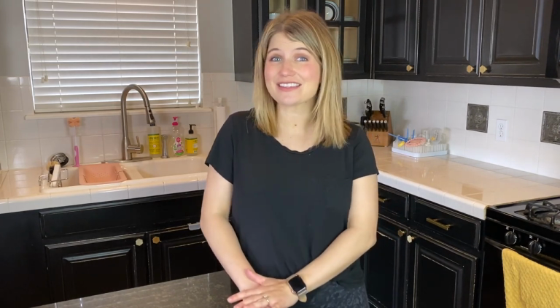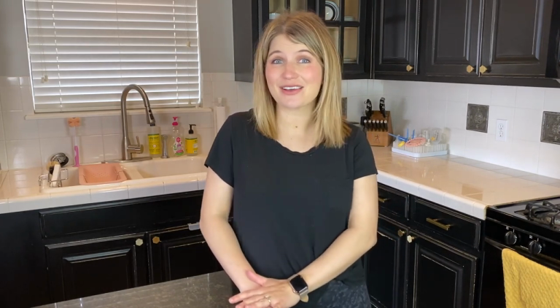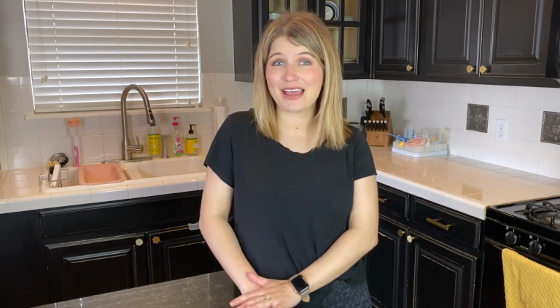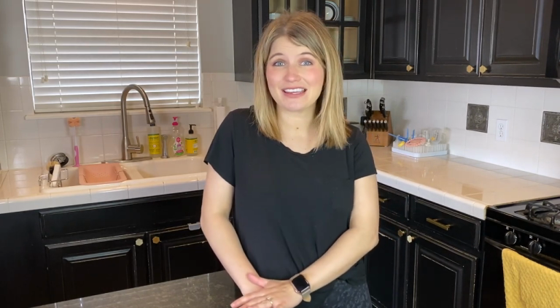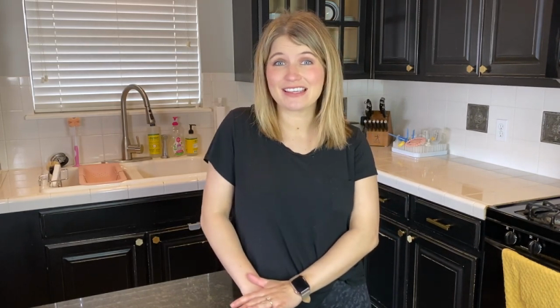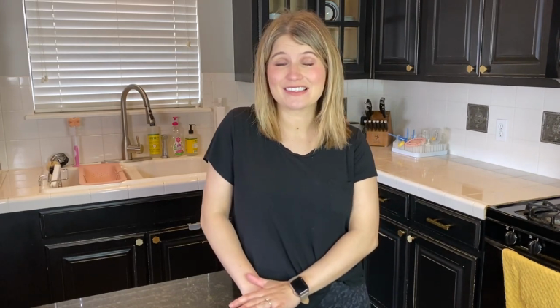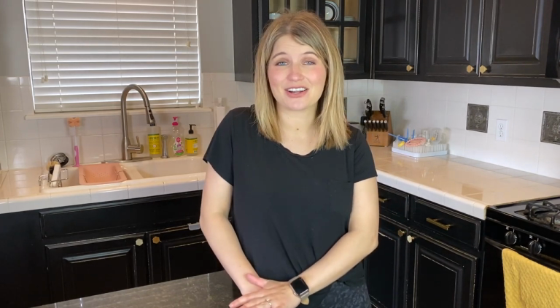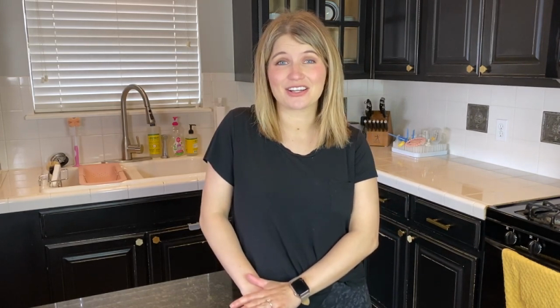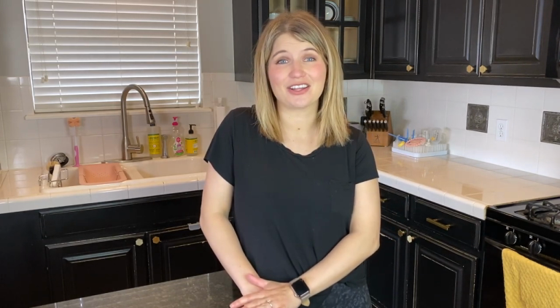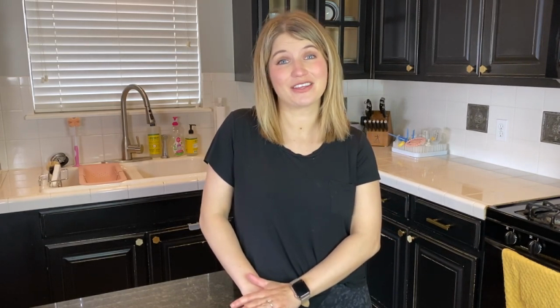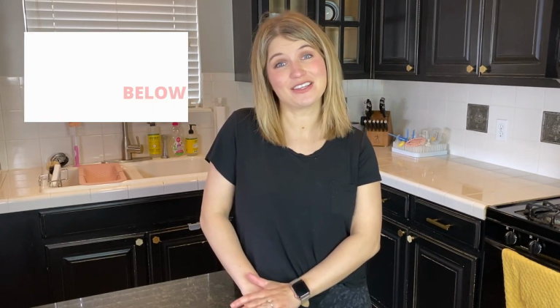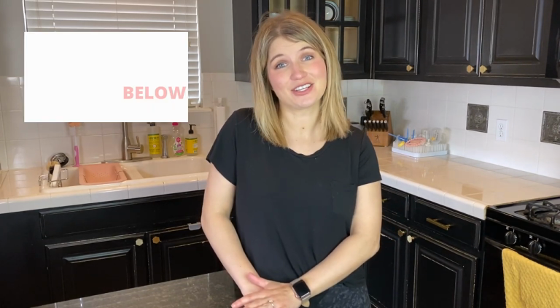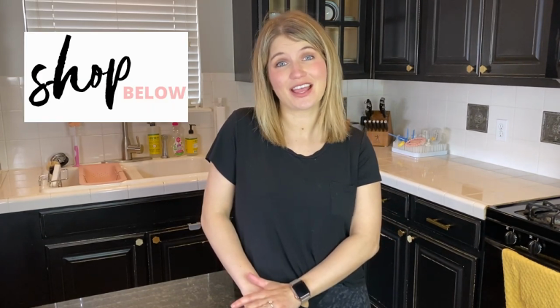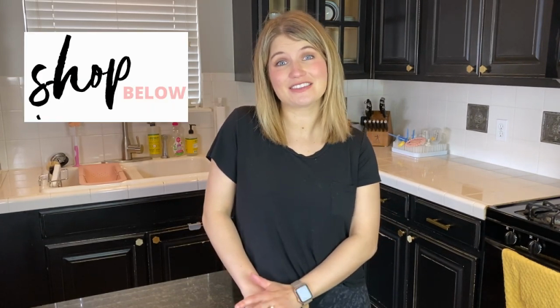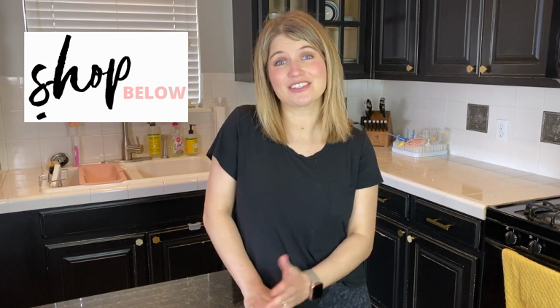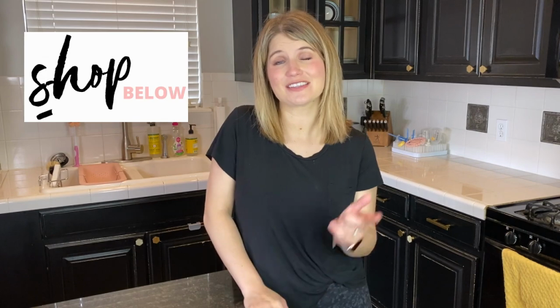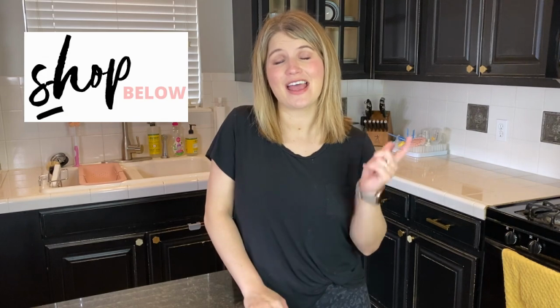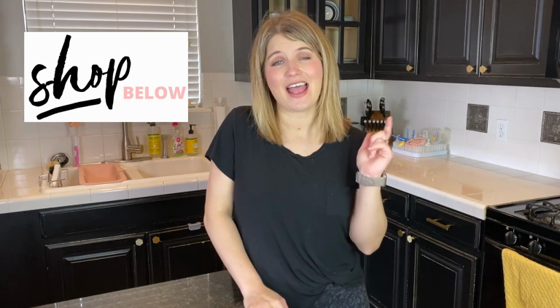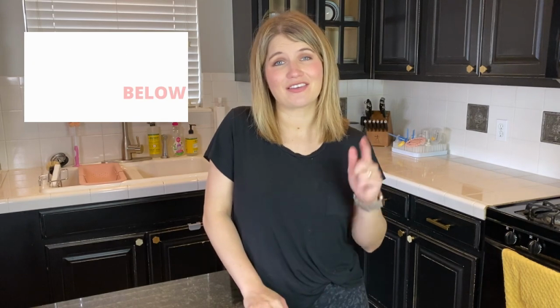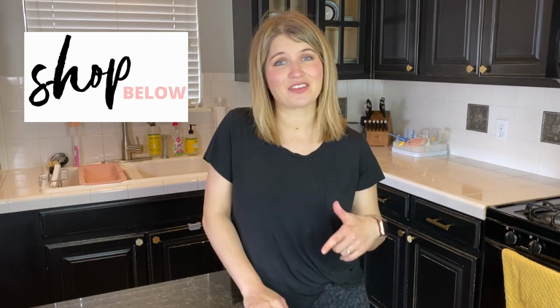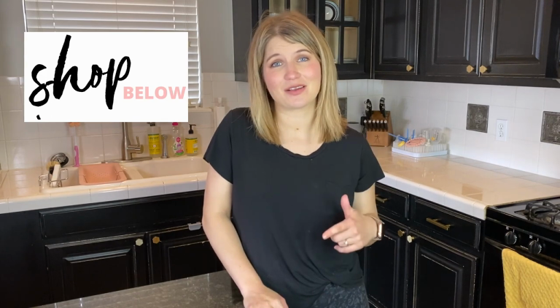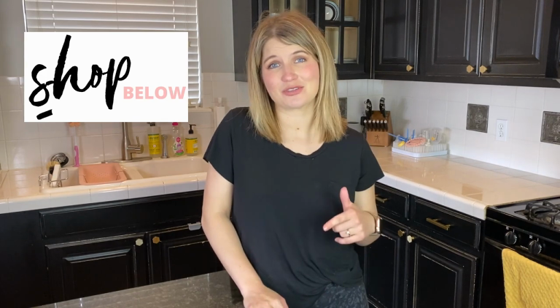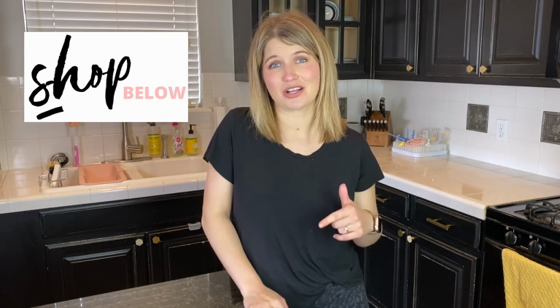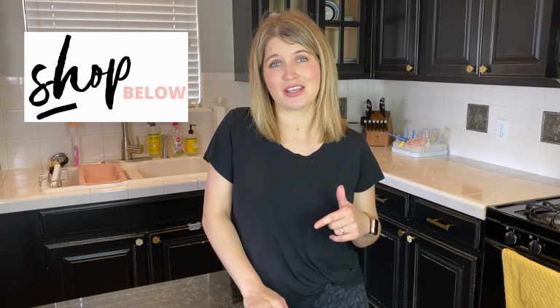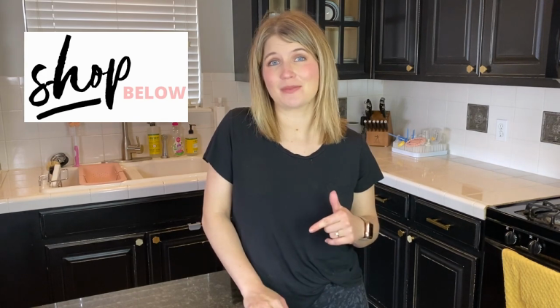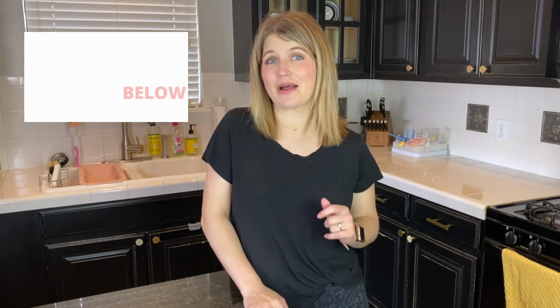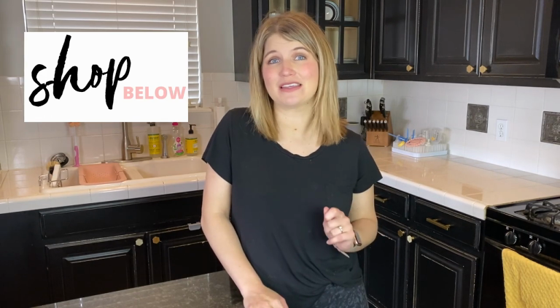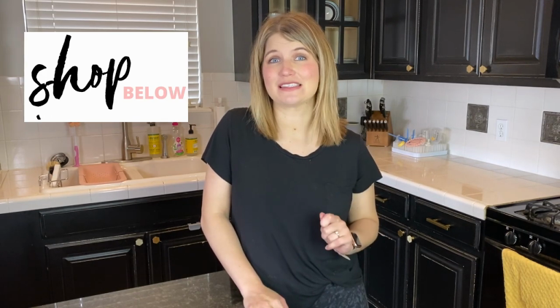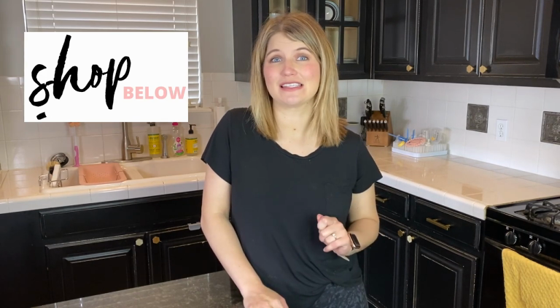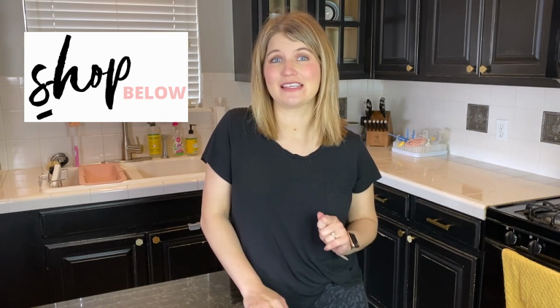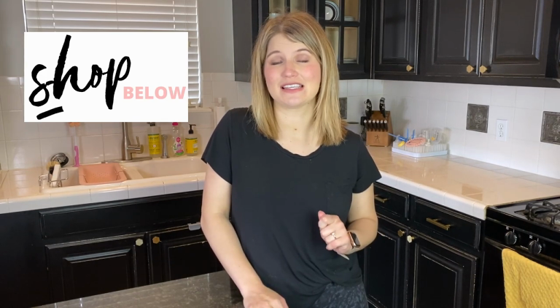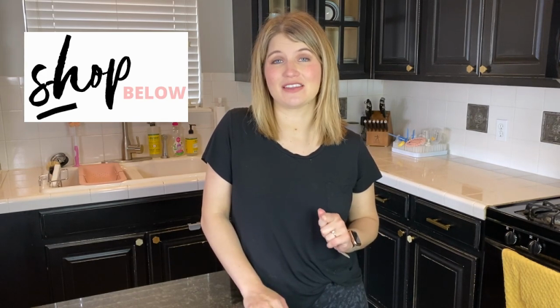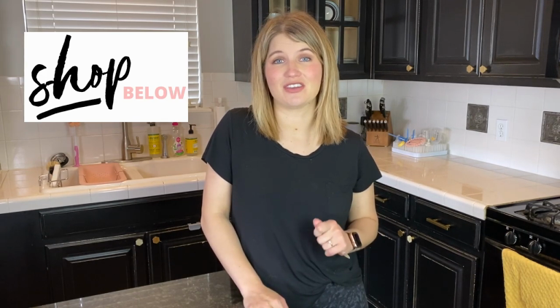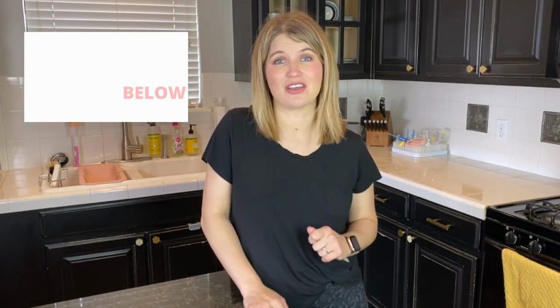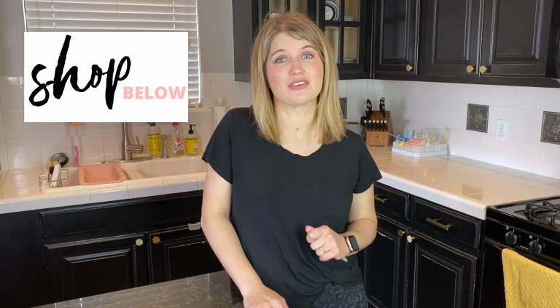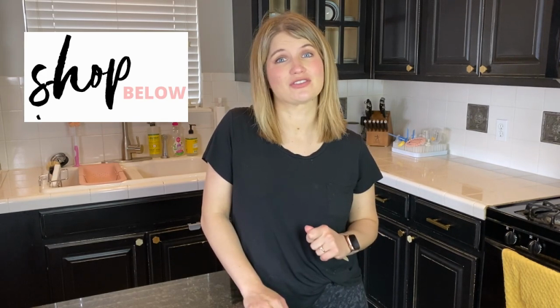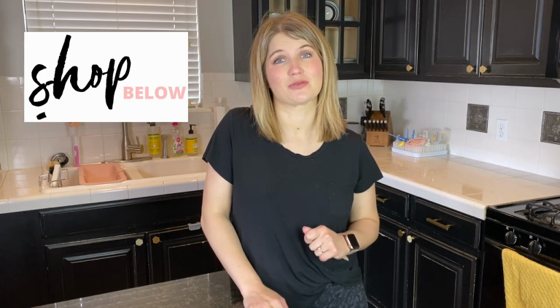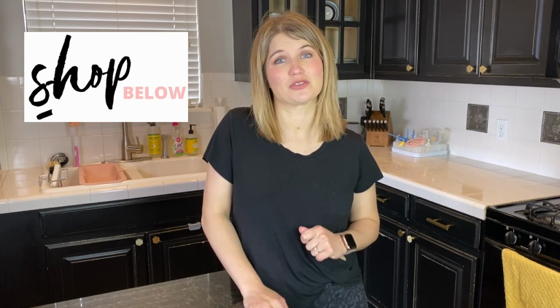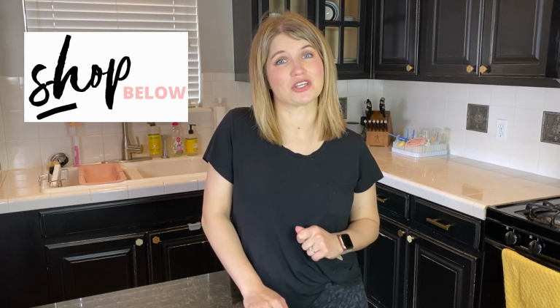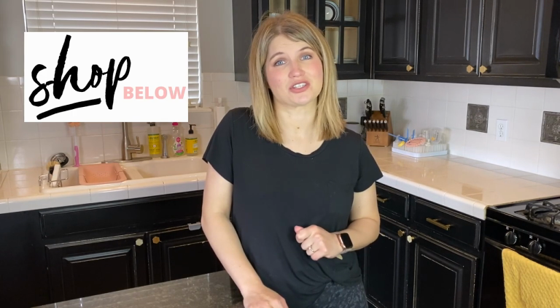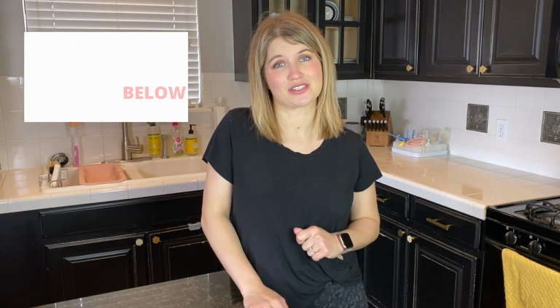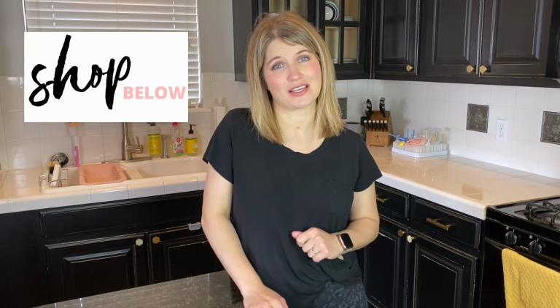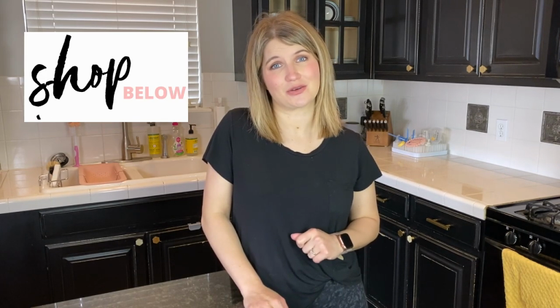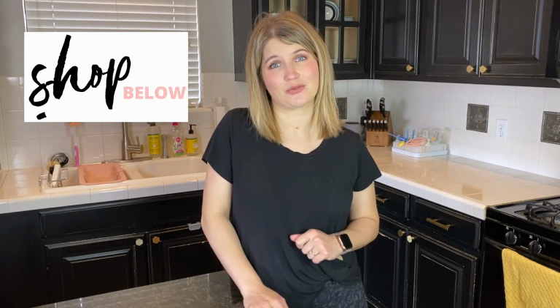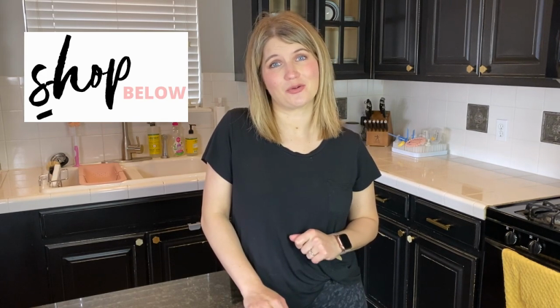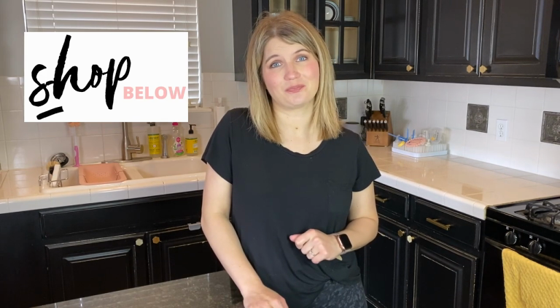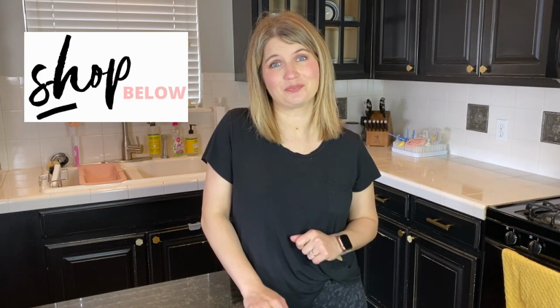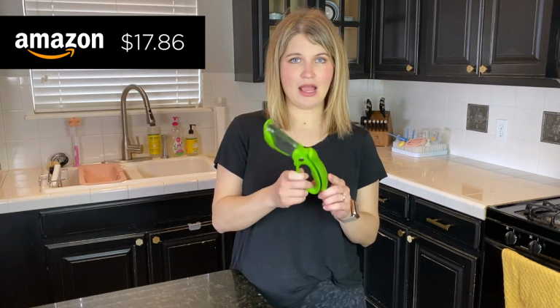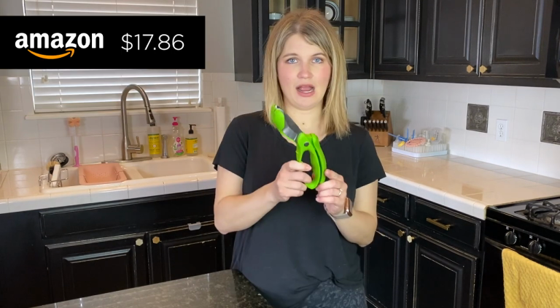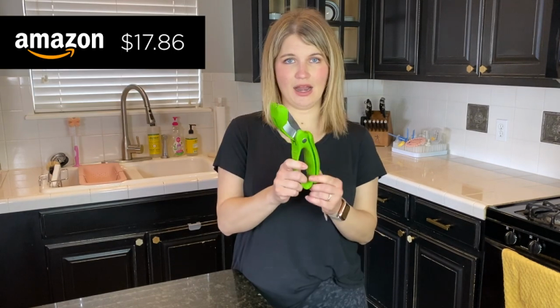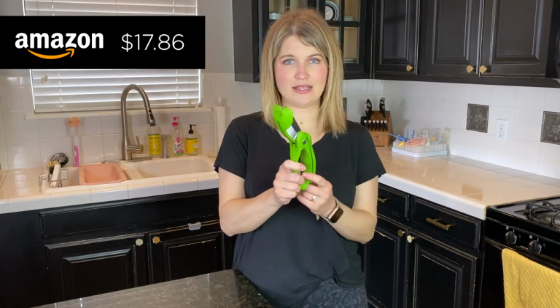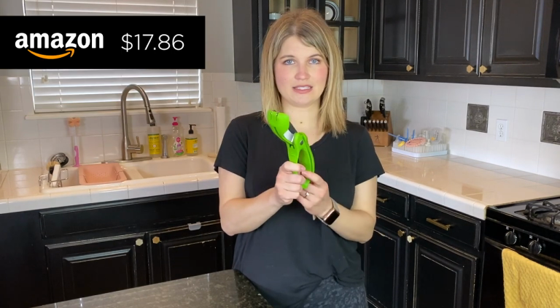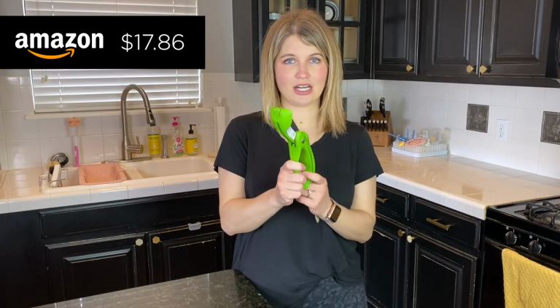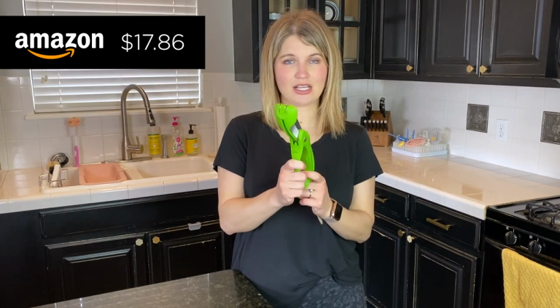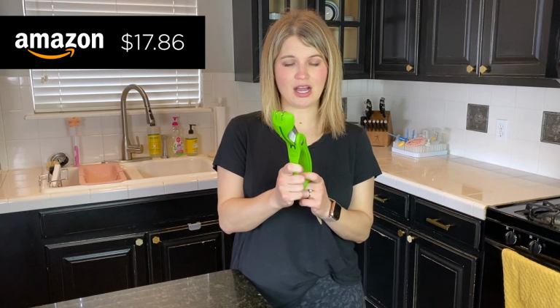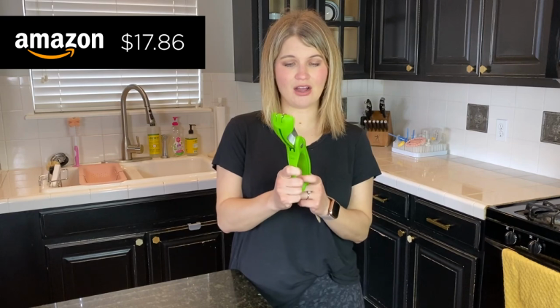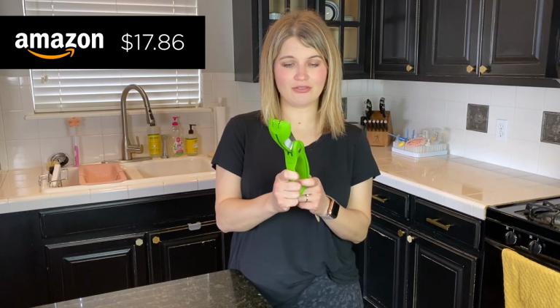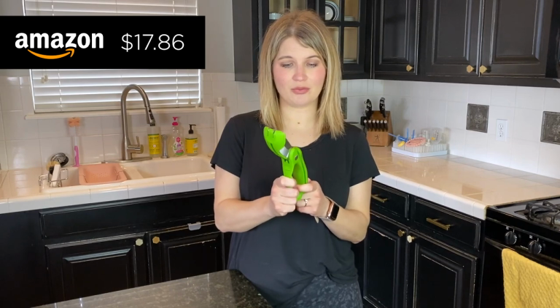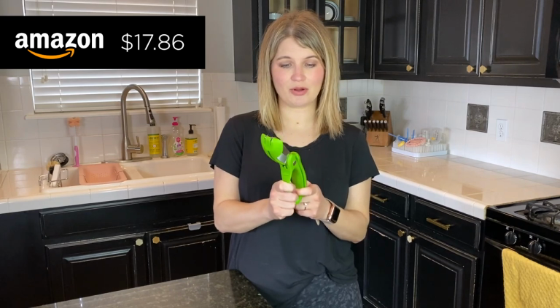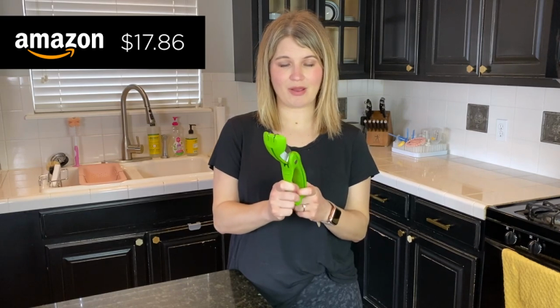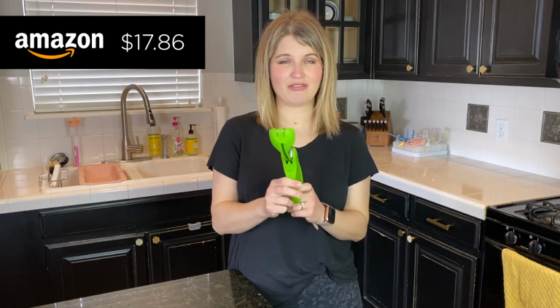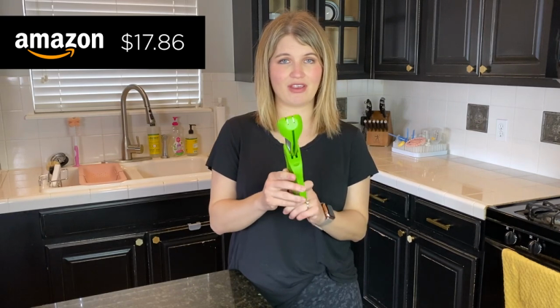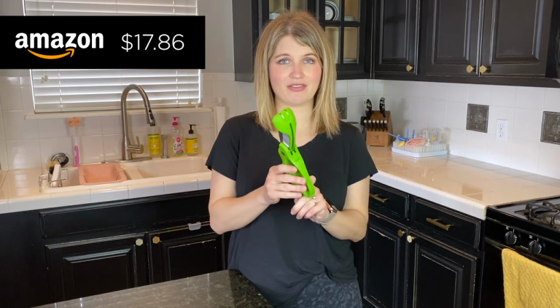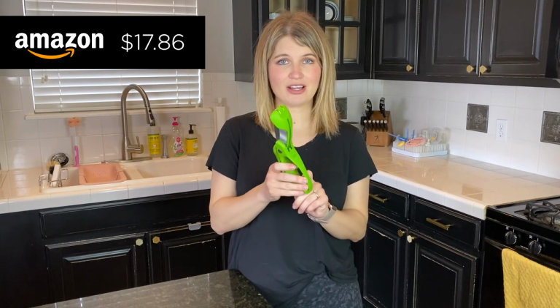Let's go ahead and get started on the kitchen gadgets. Everything I'm talking about is linked in the video description, just like normal. Starting off with one of my favorites.